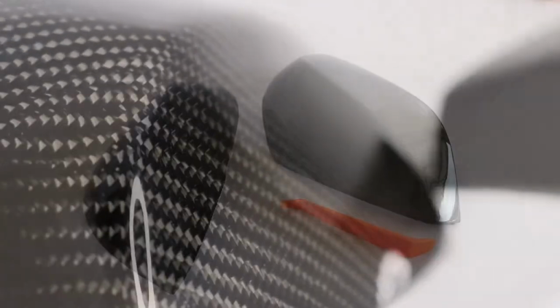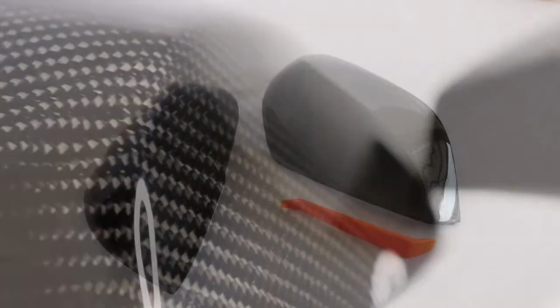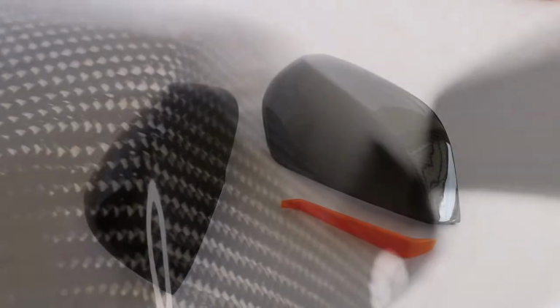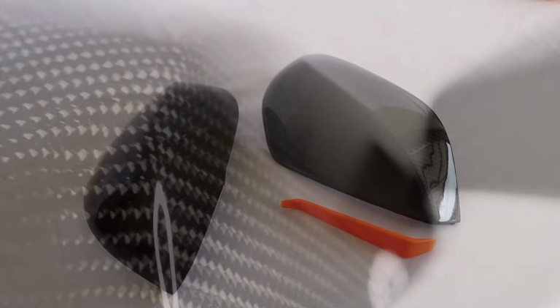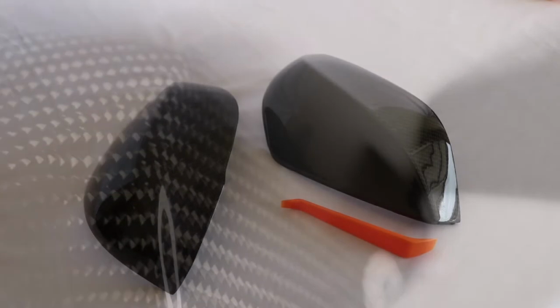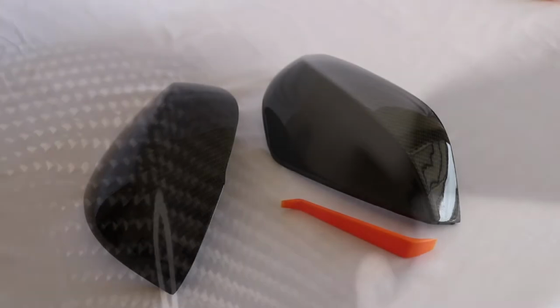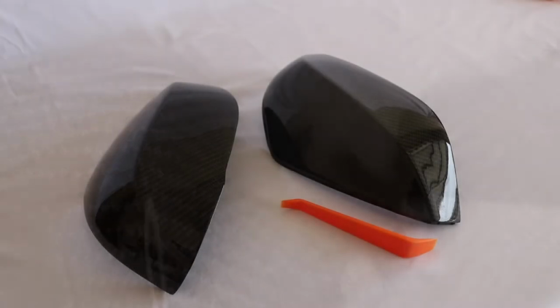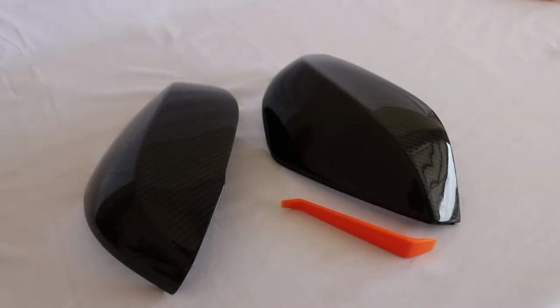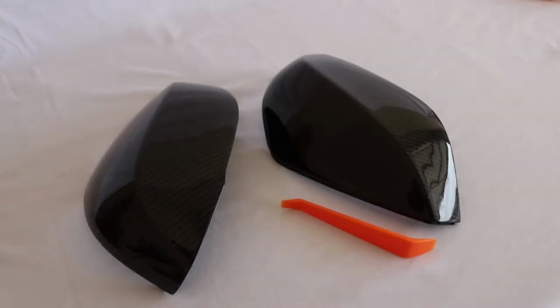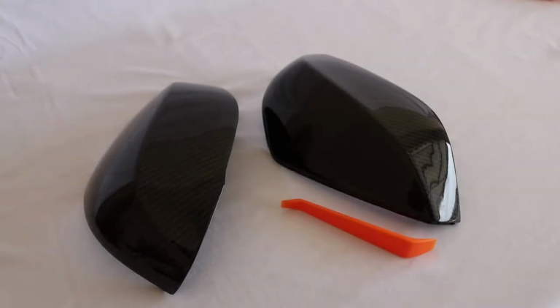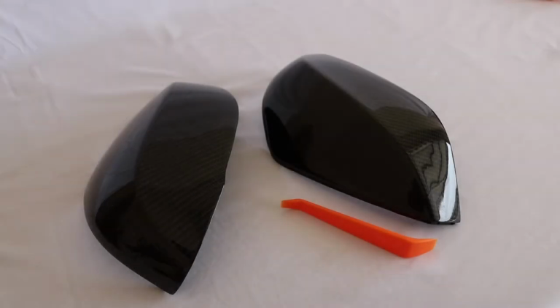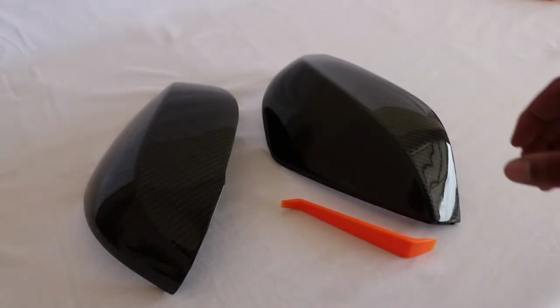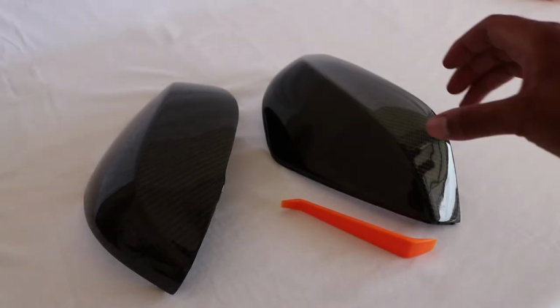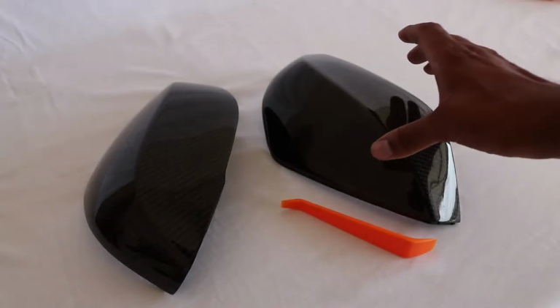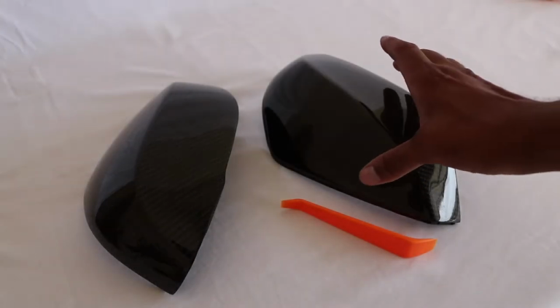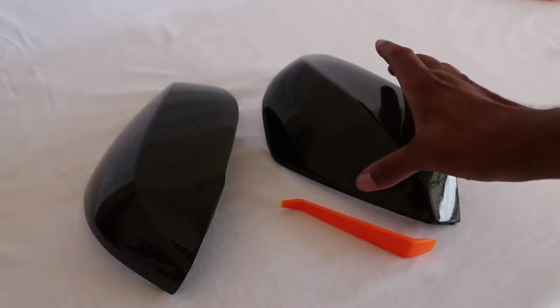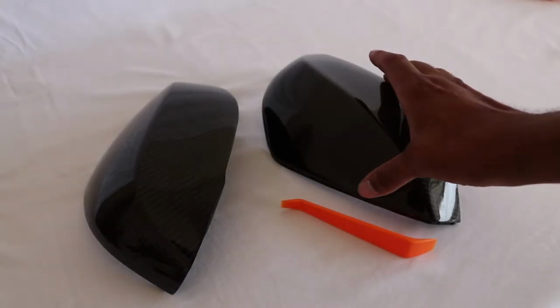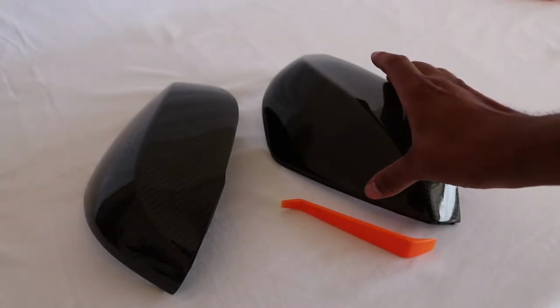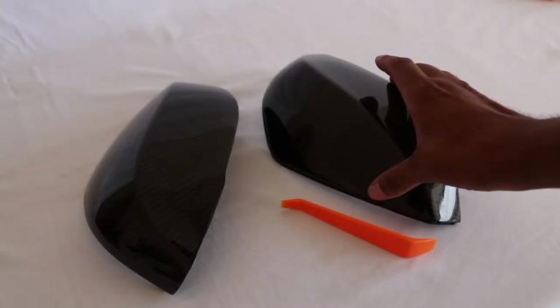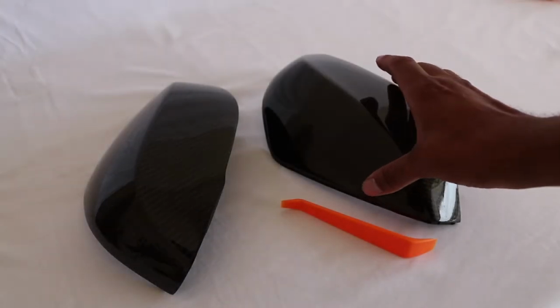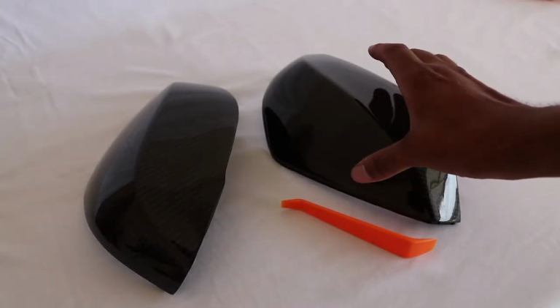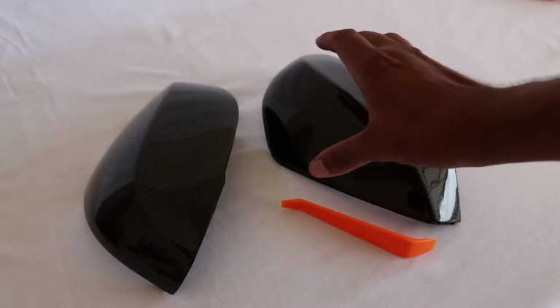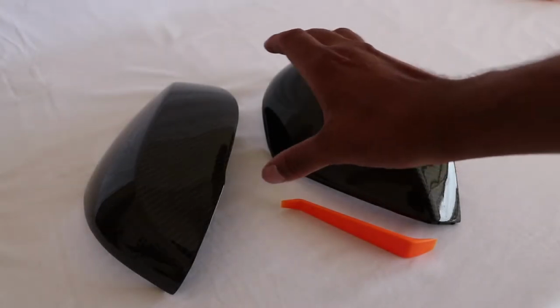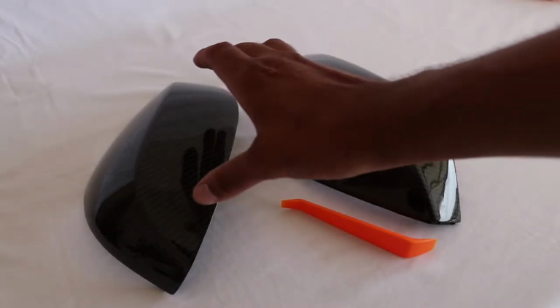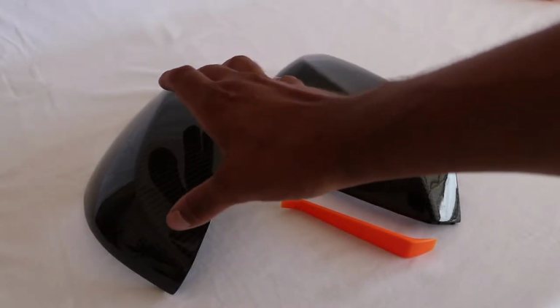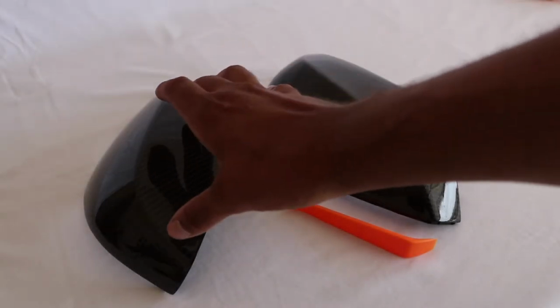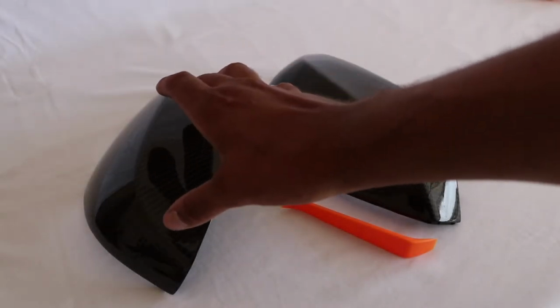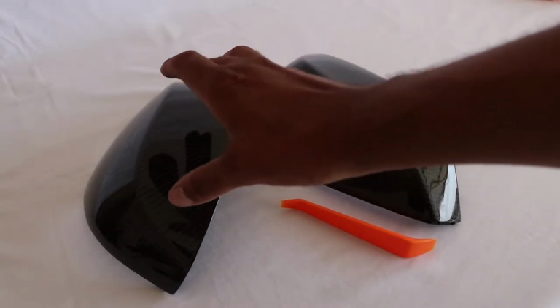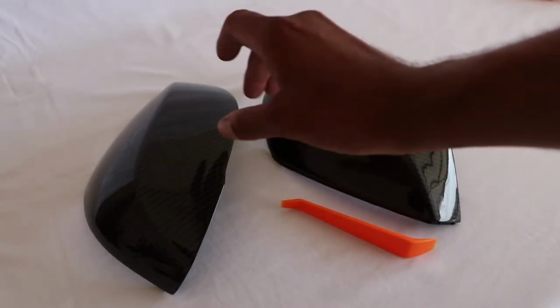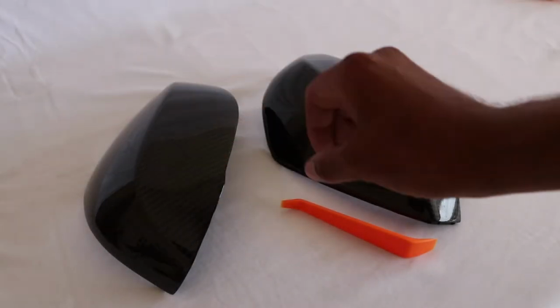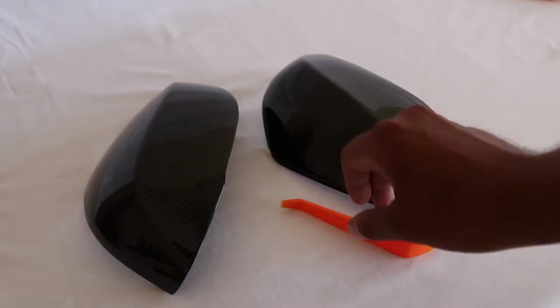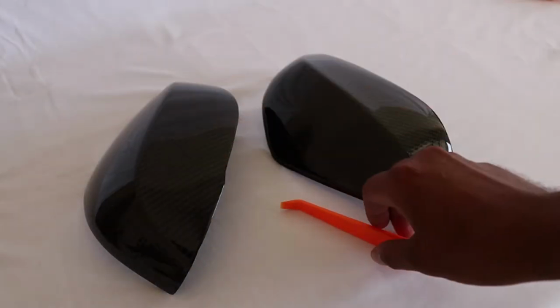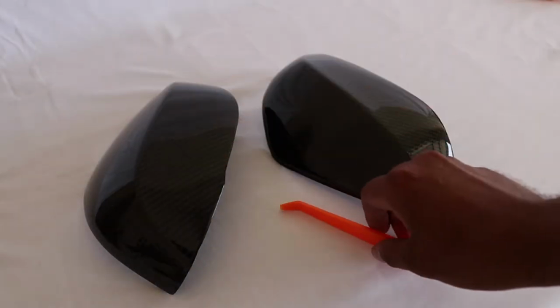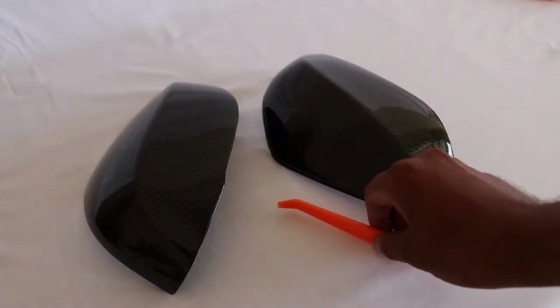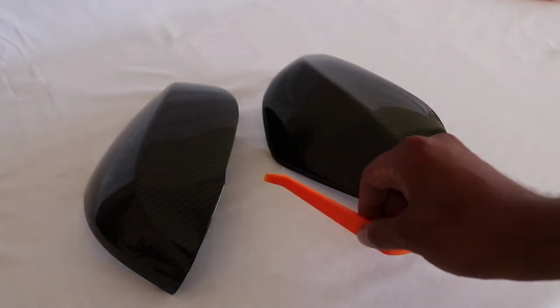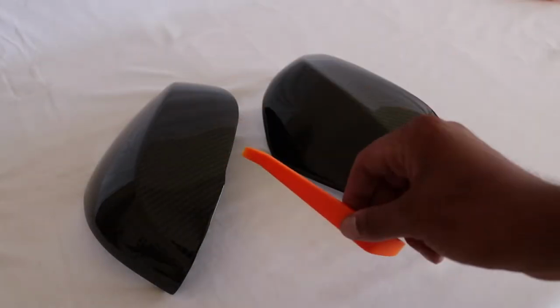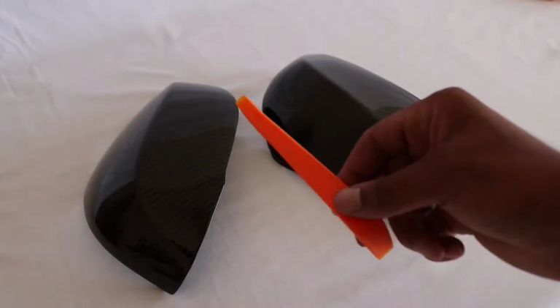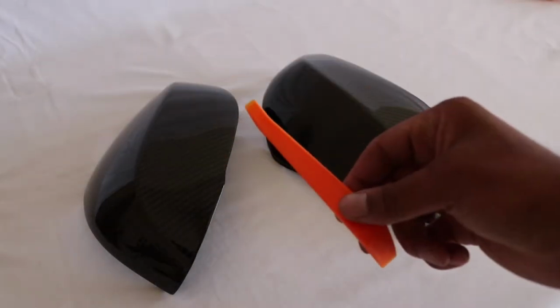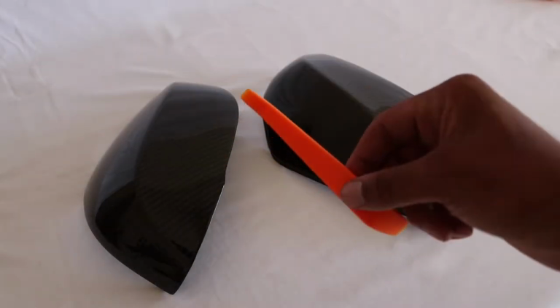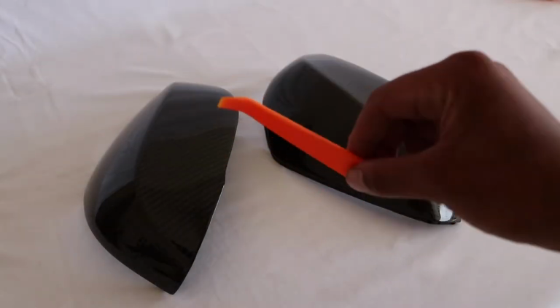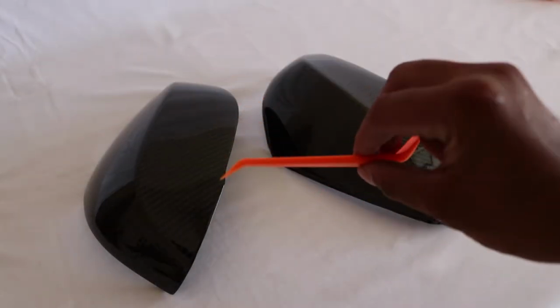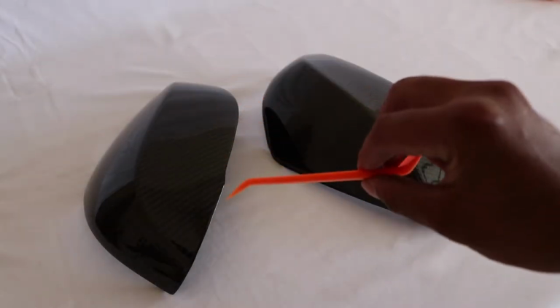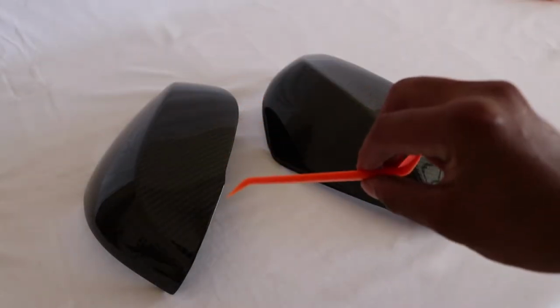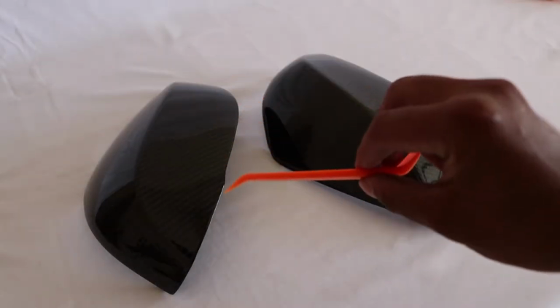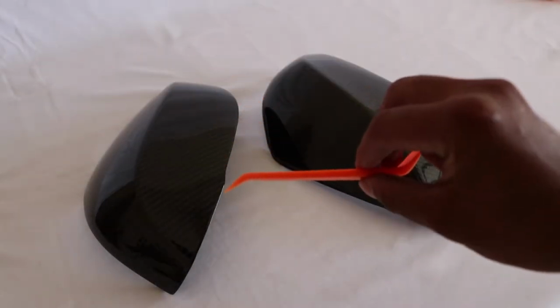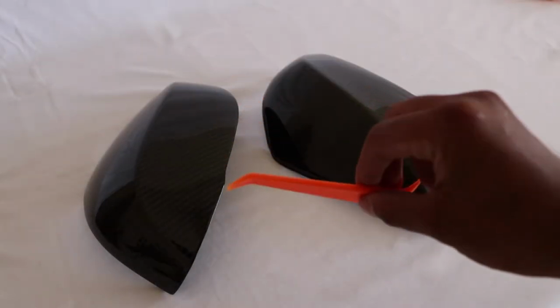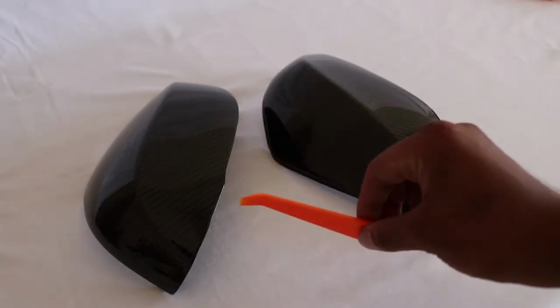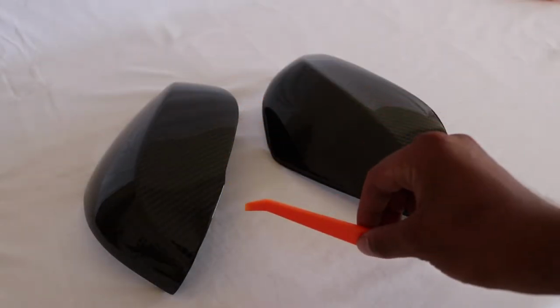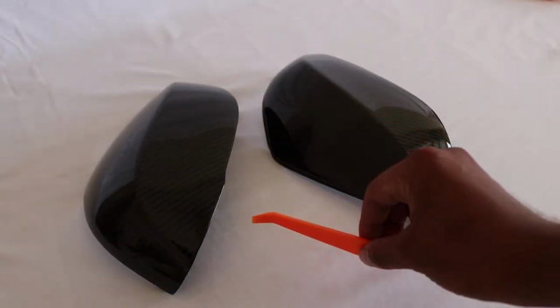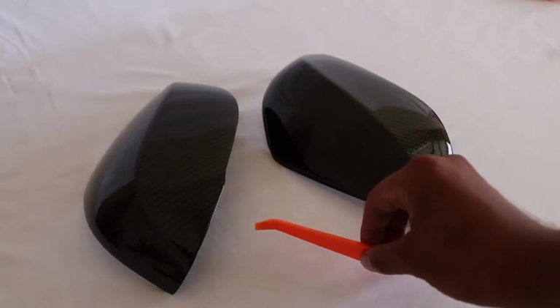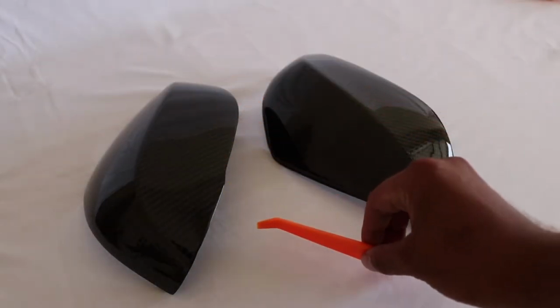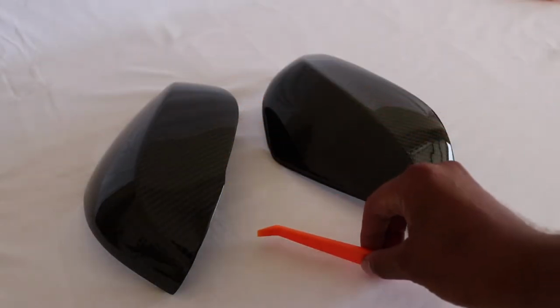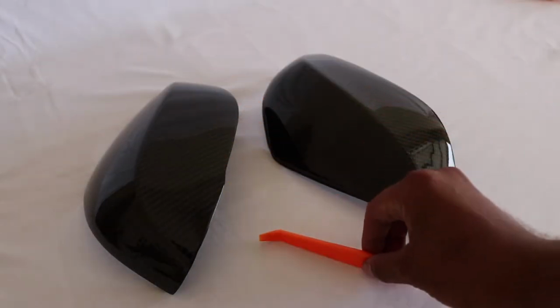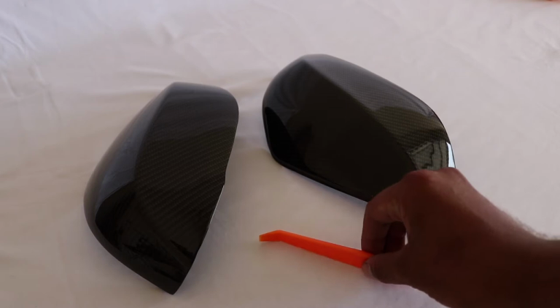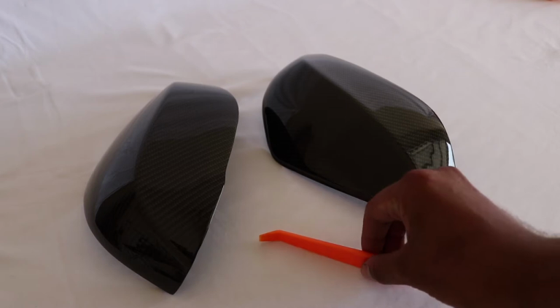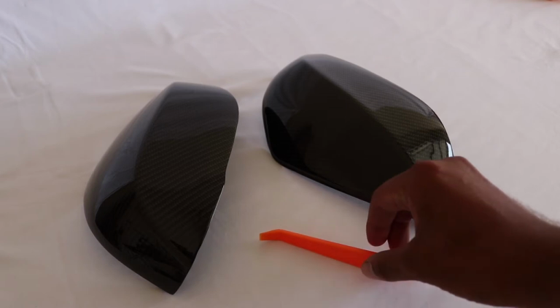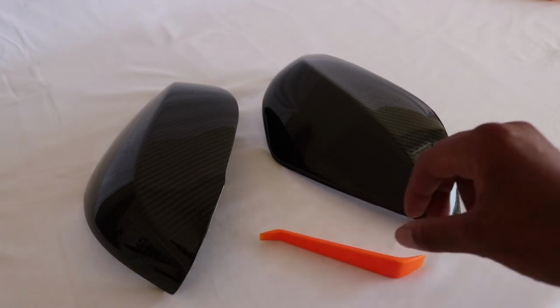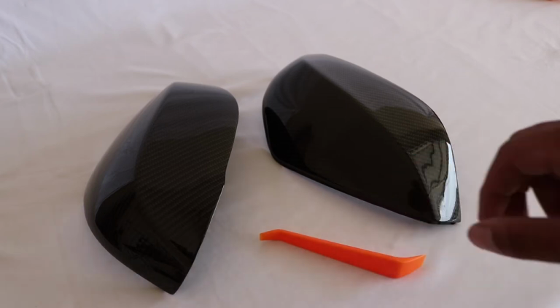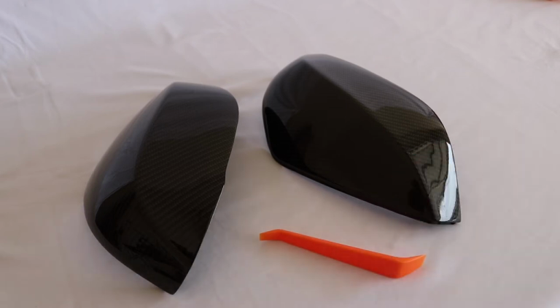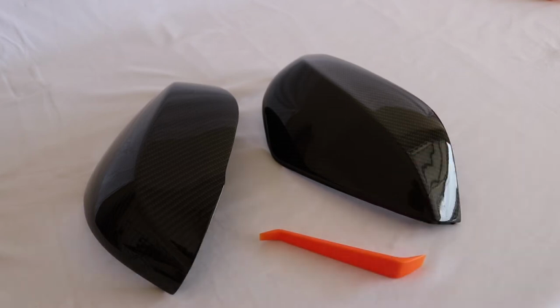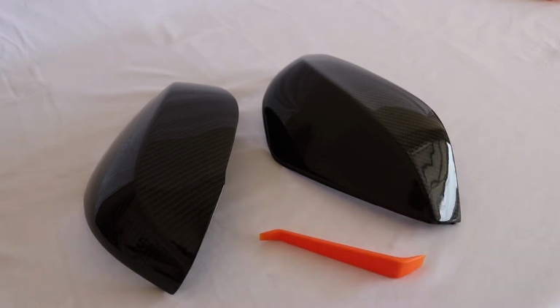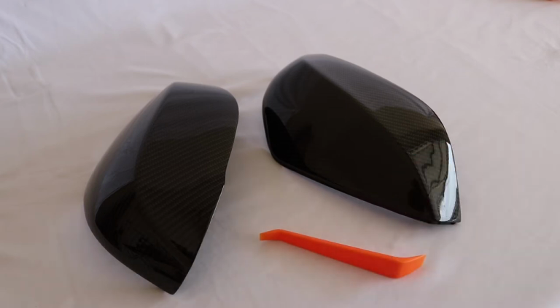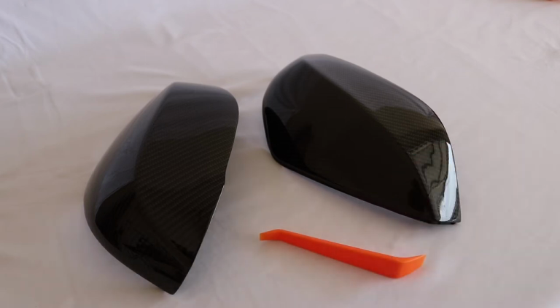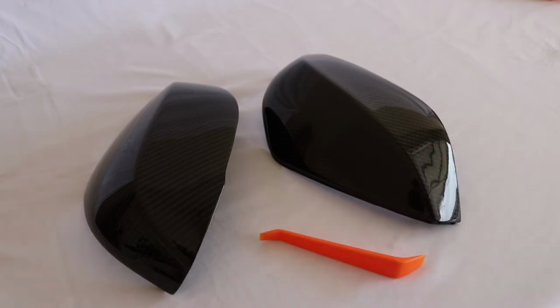The parts you get will include two mirror covers — a passenger side and a driver side — as well as a pry tool, and that's really all you need.